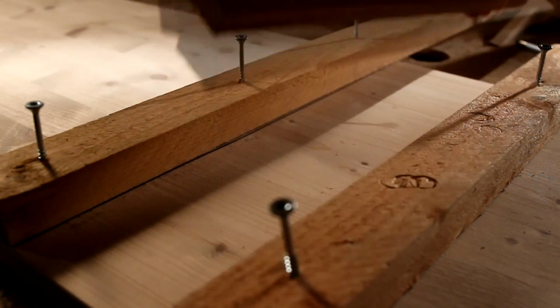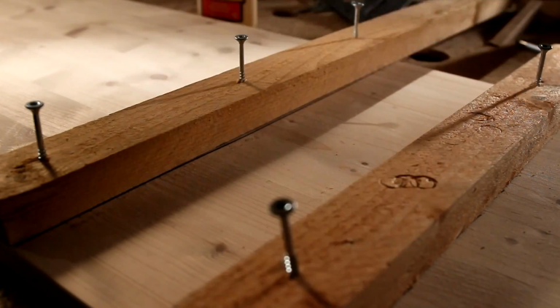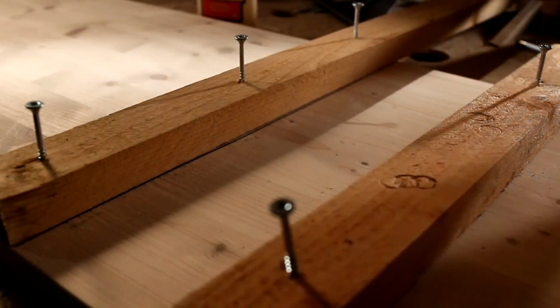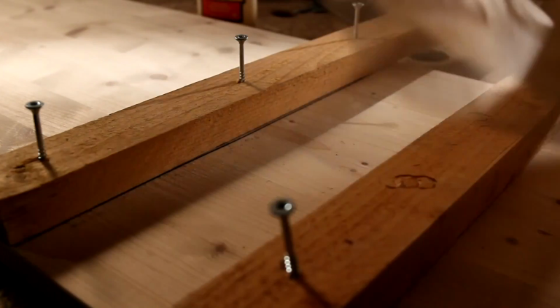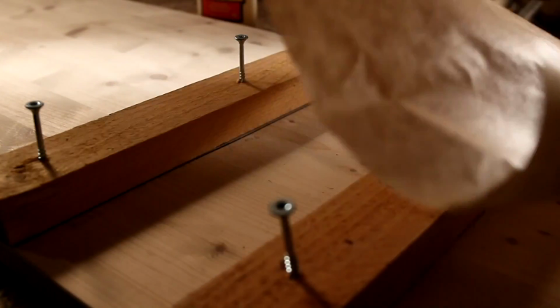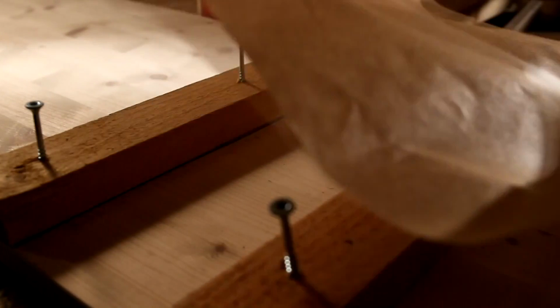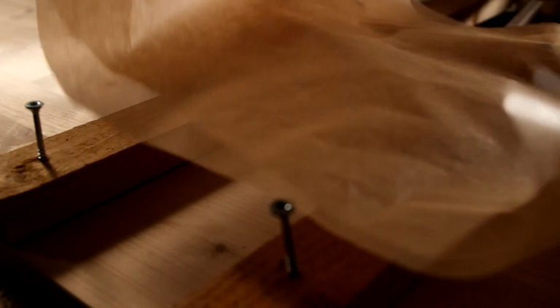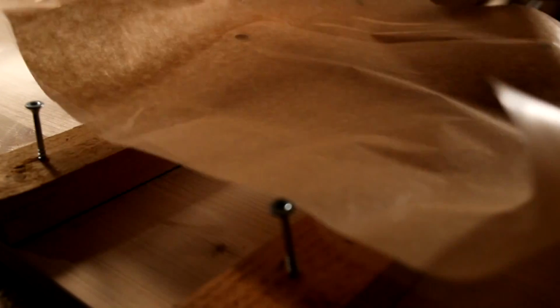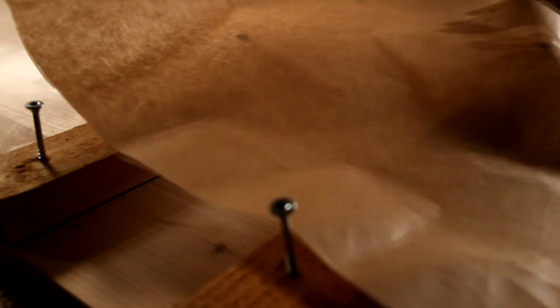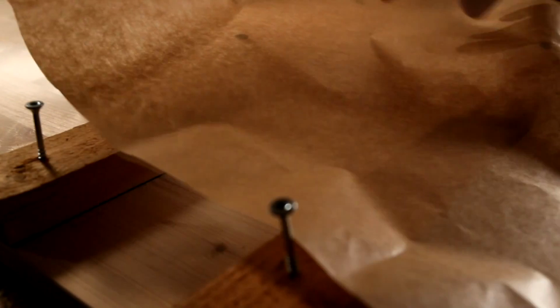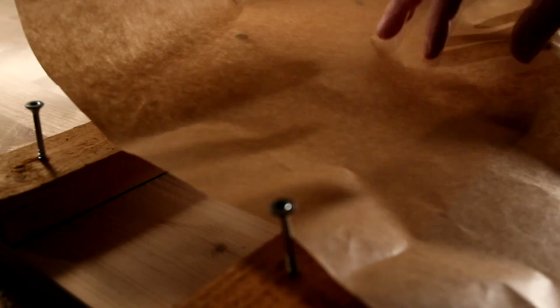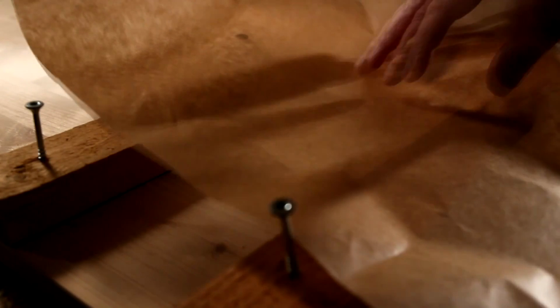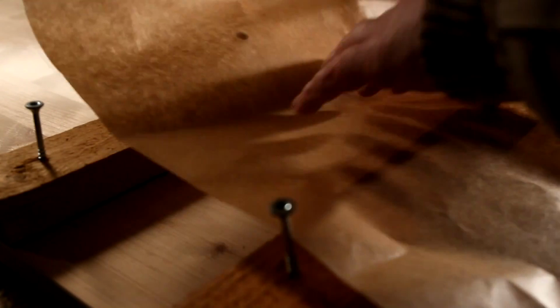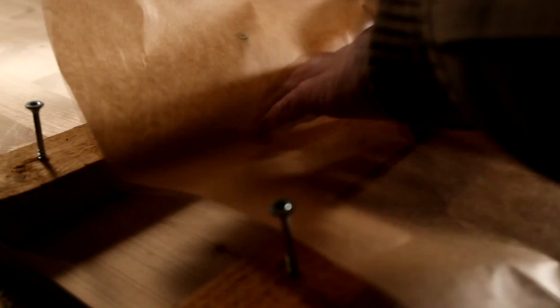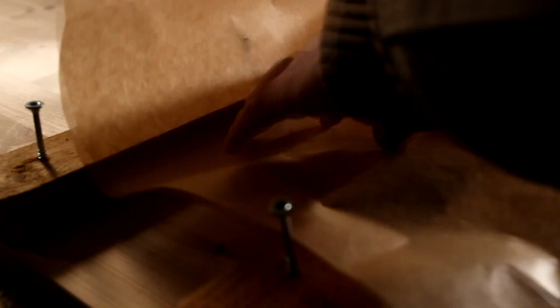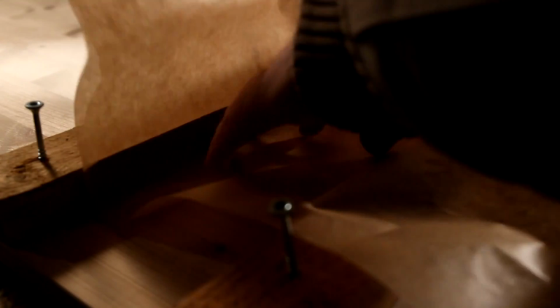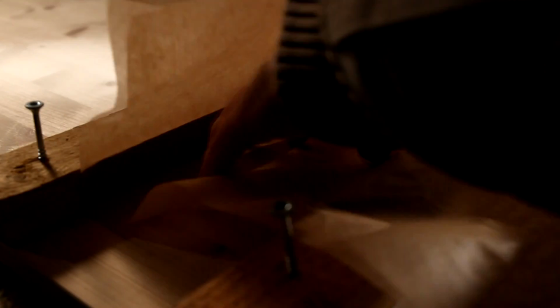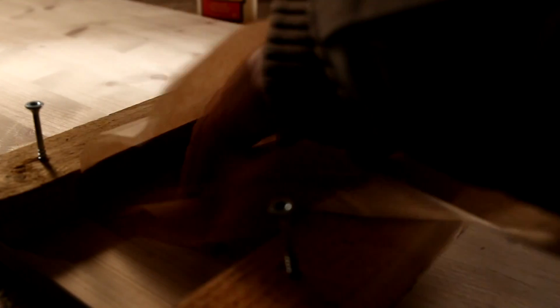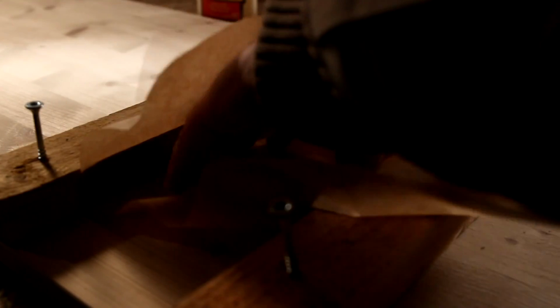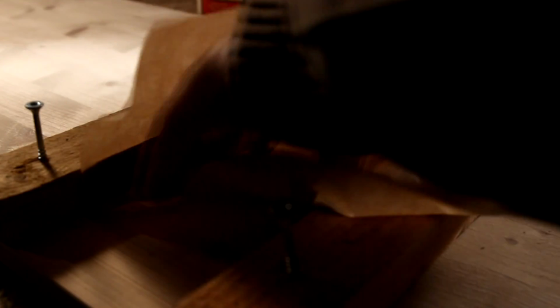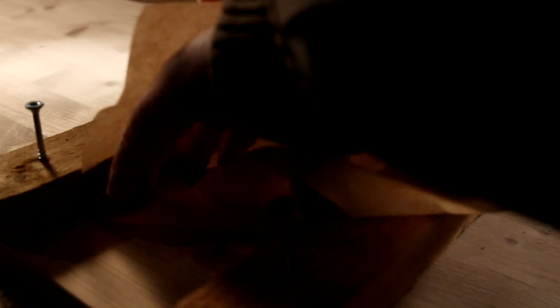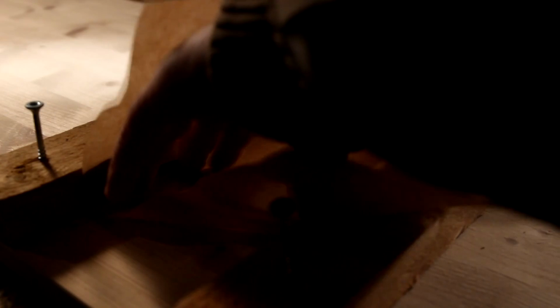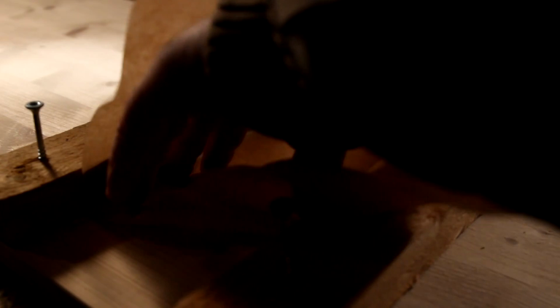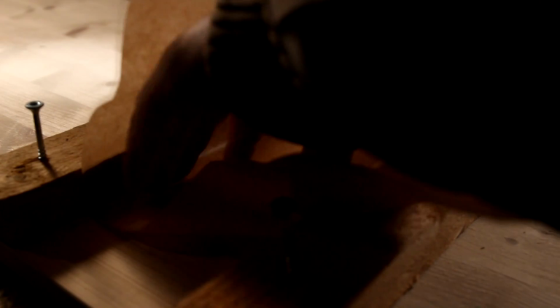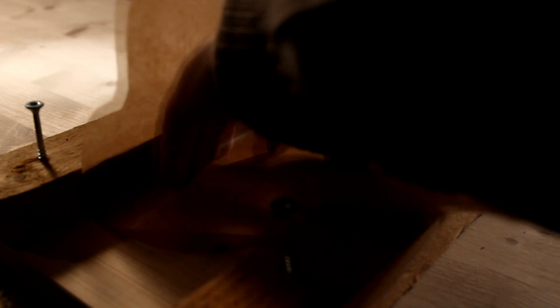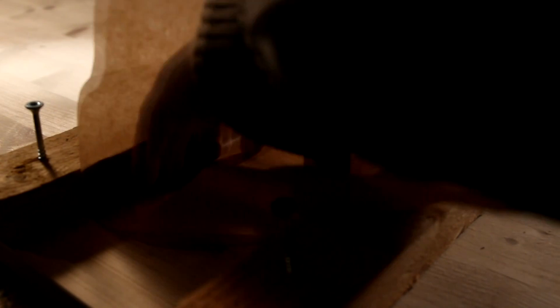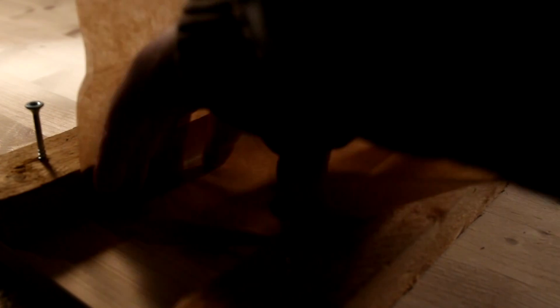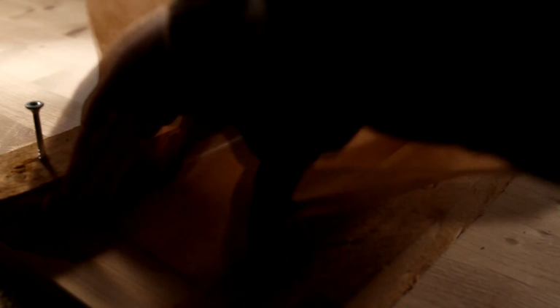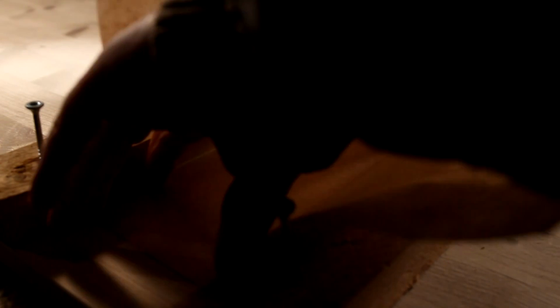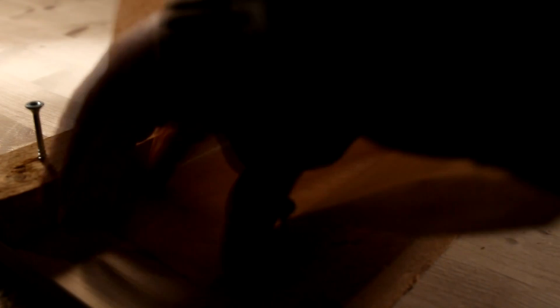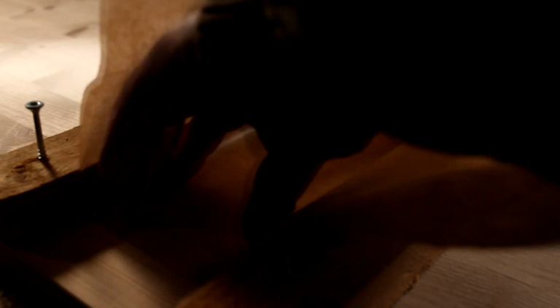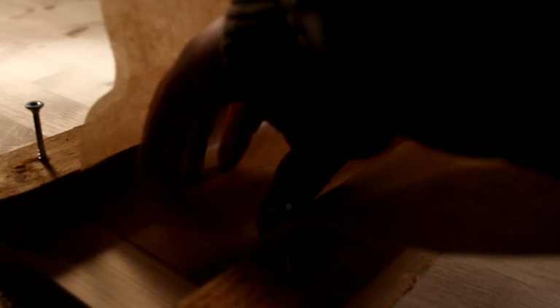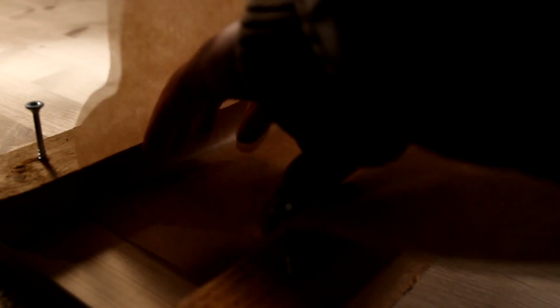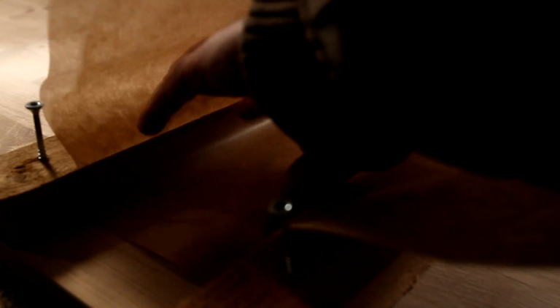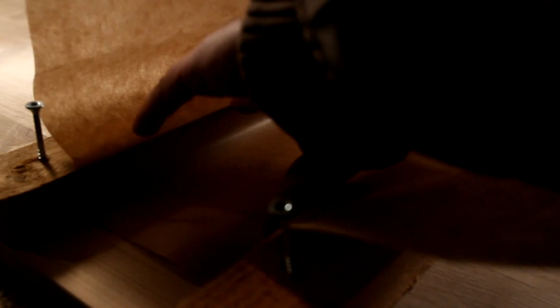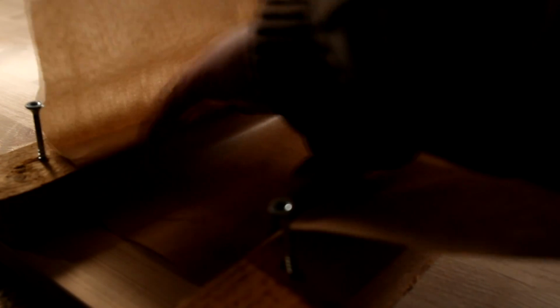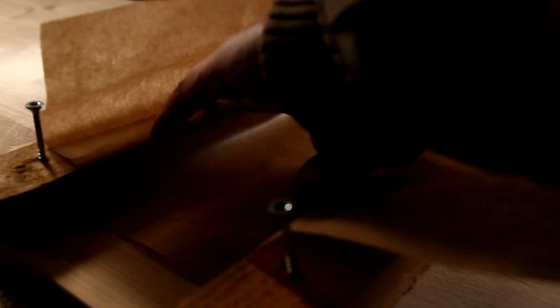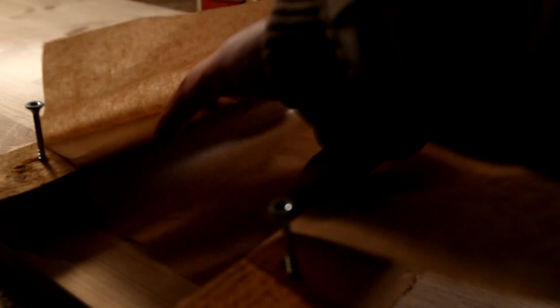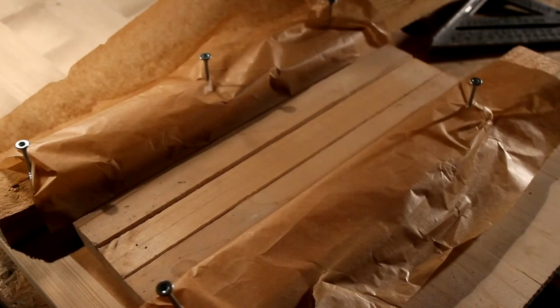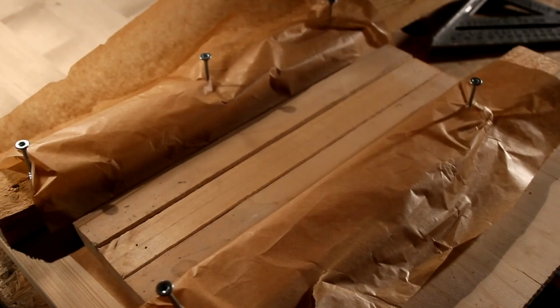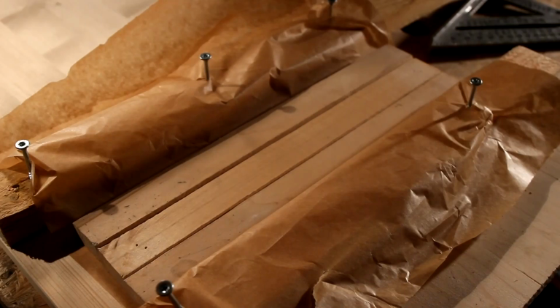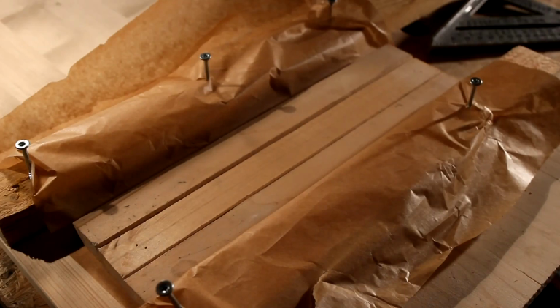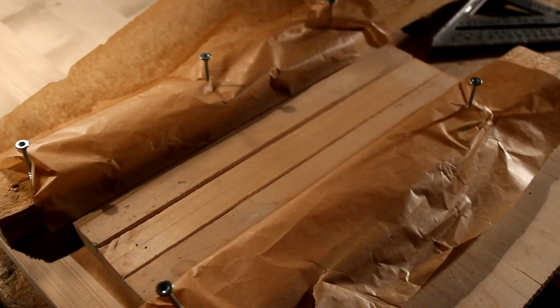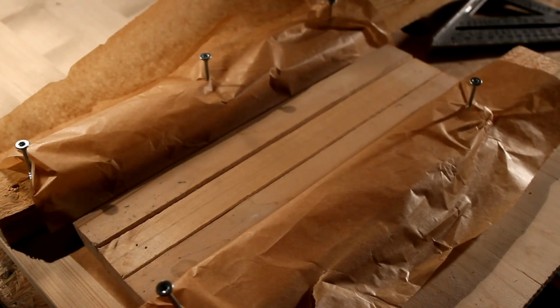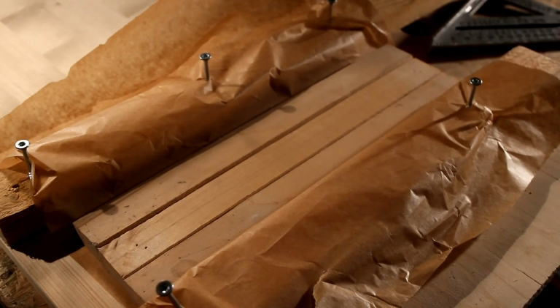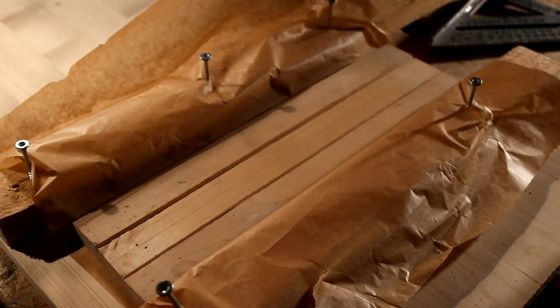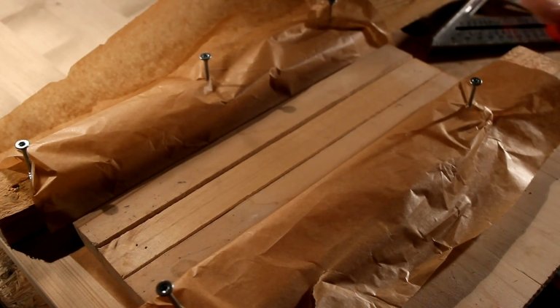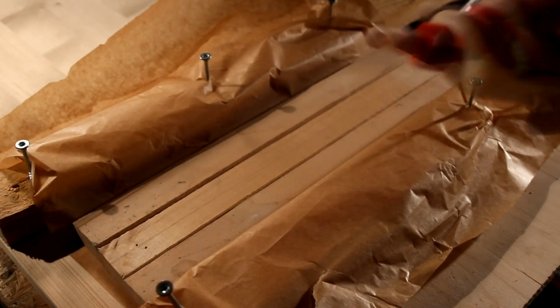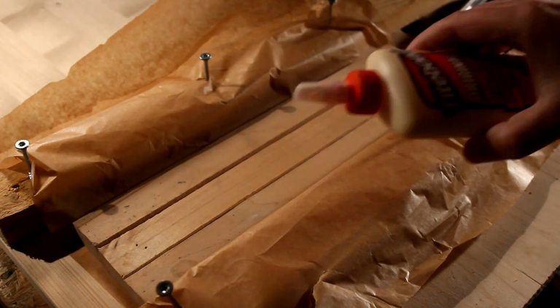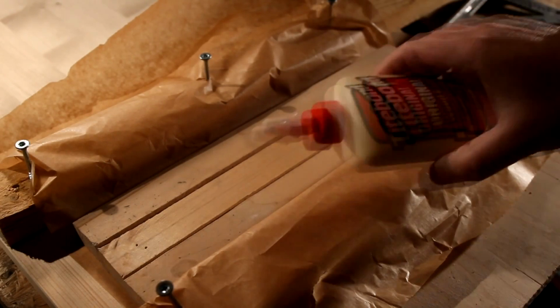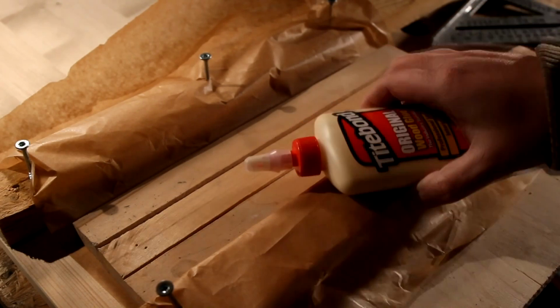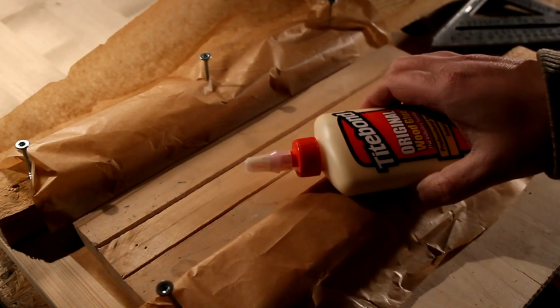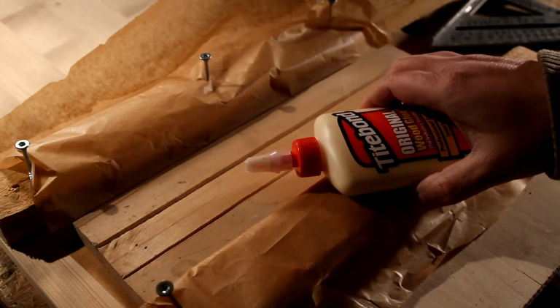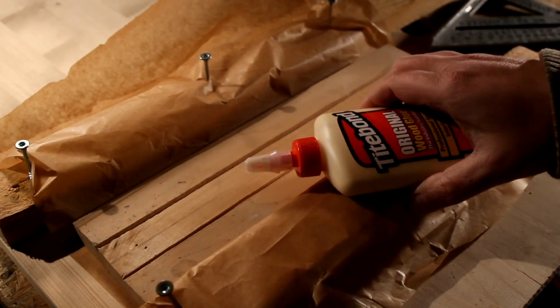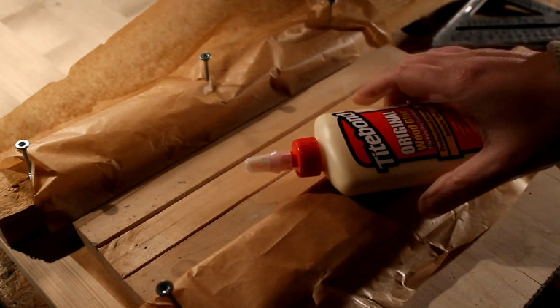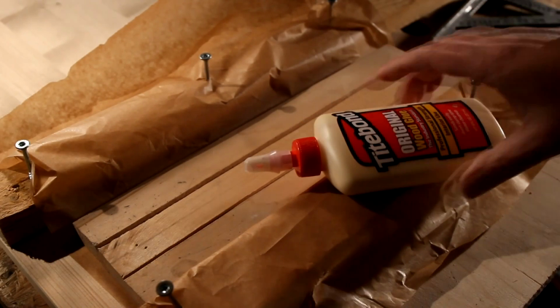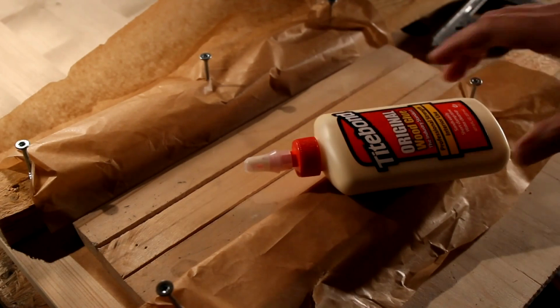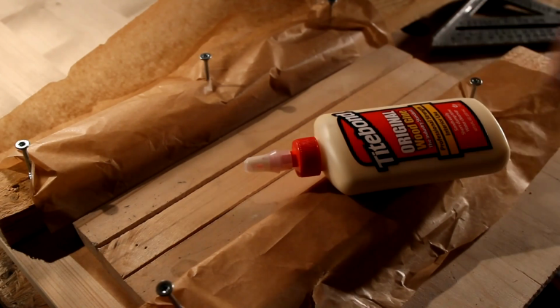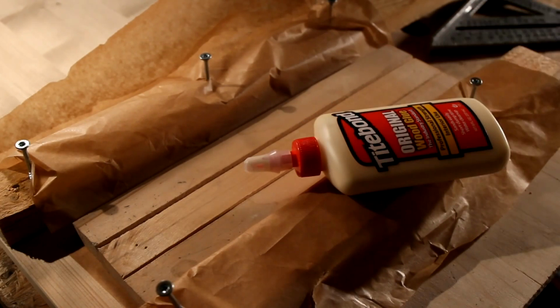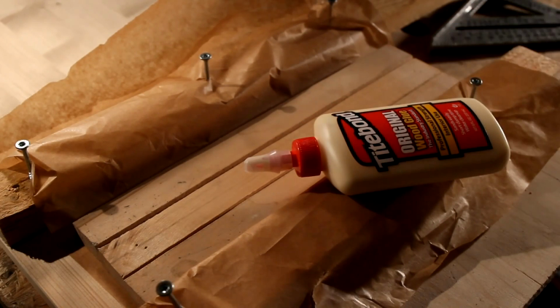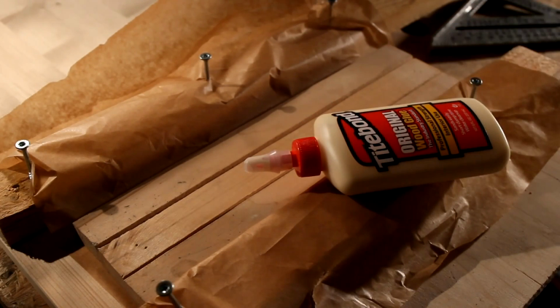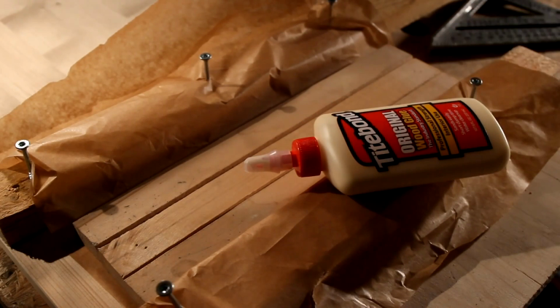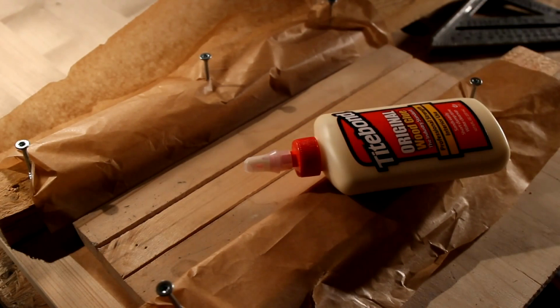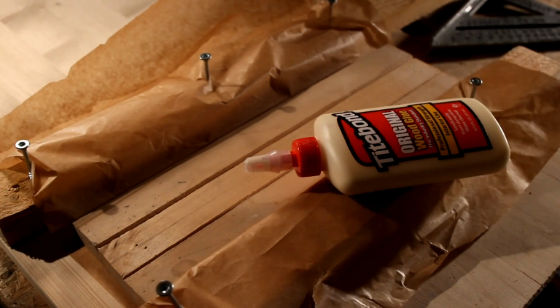Using parchment paper can be a prudent choice. It prevents gluing the board beneath the workpieces.